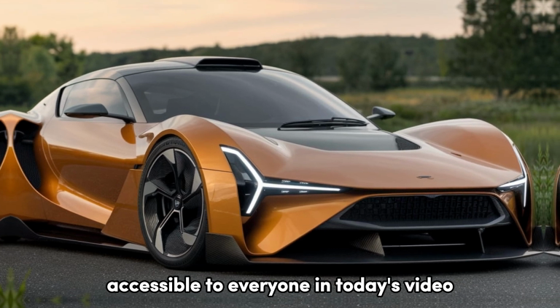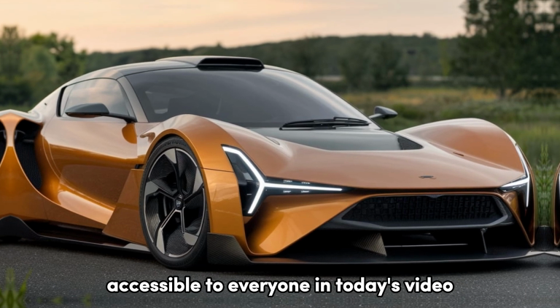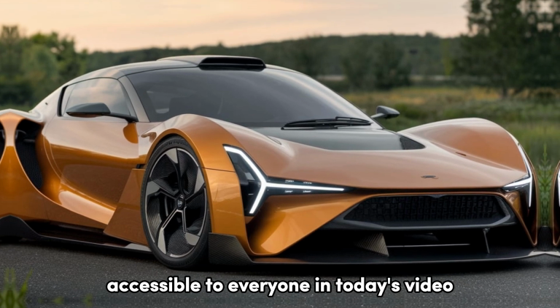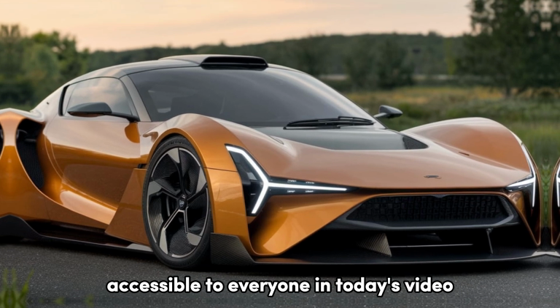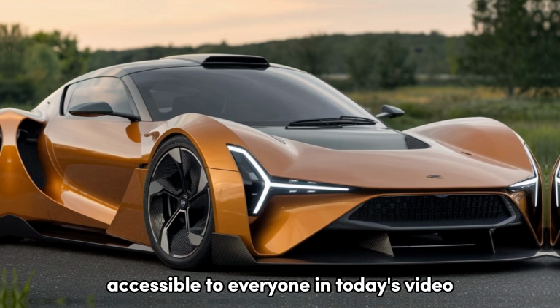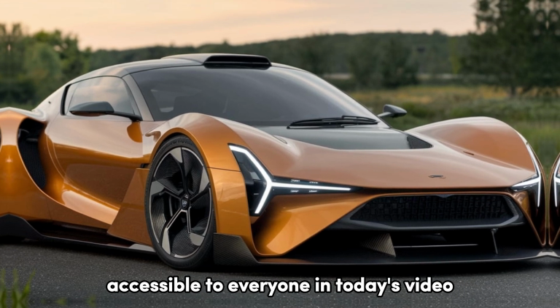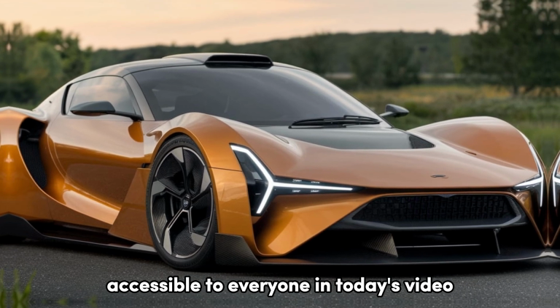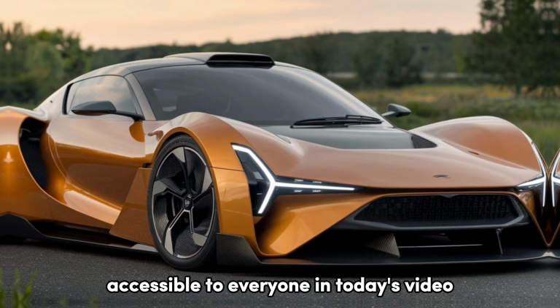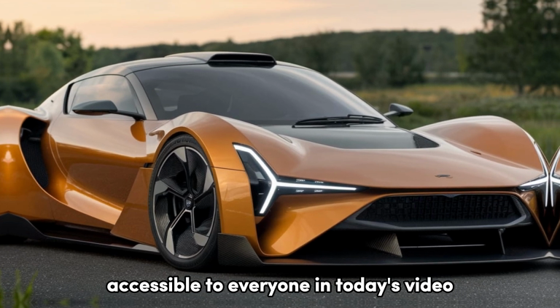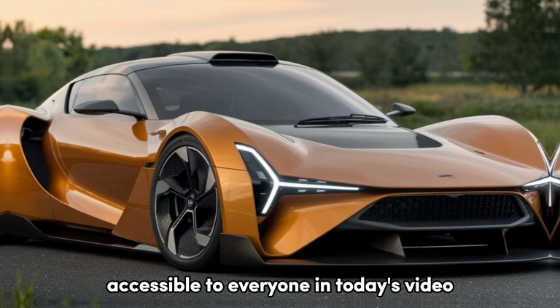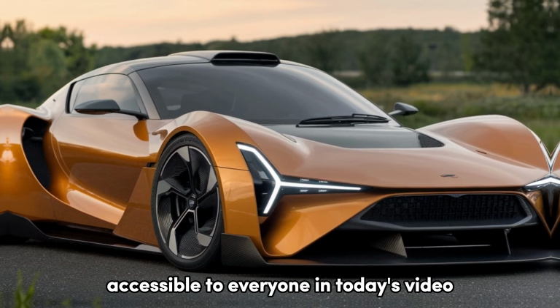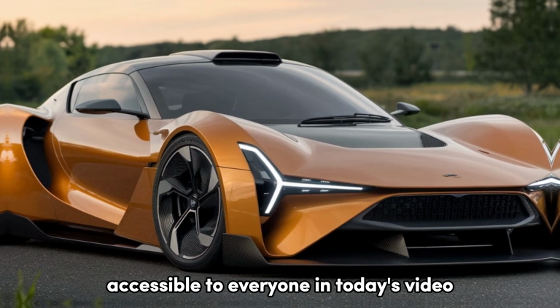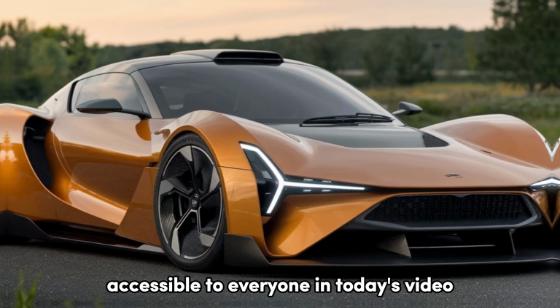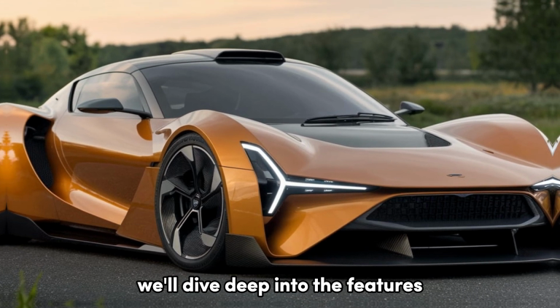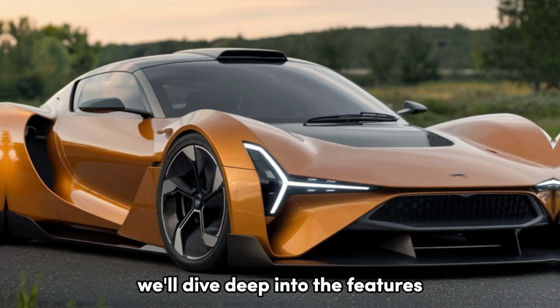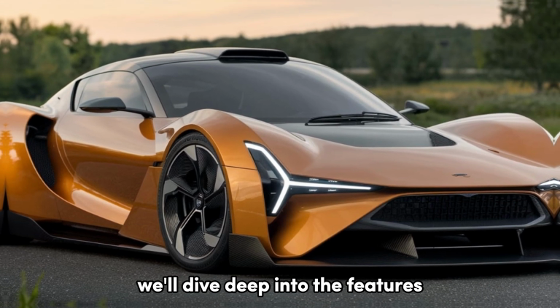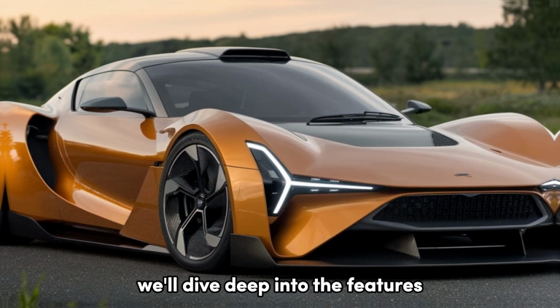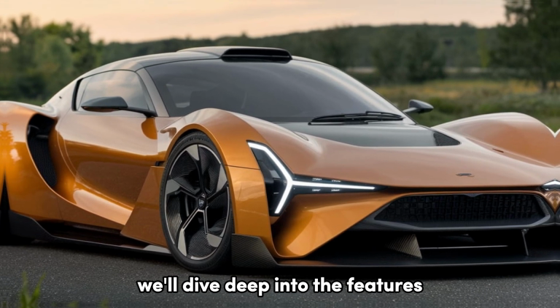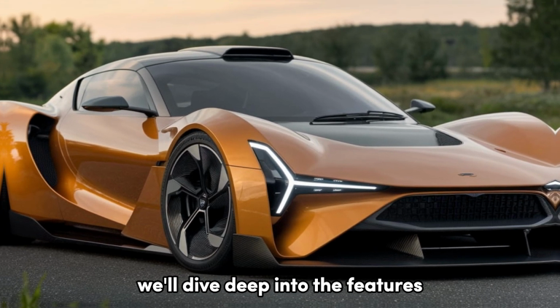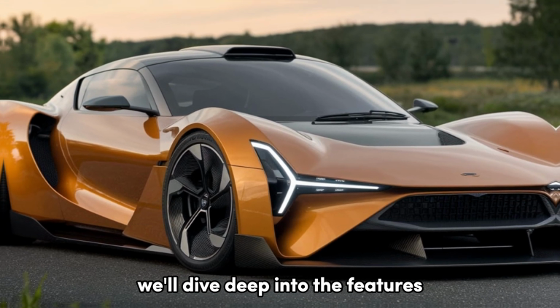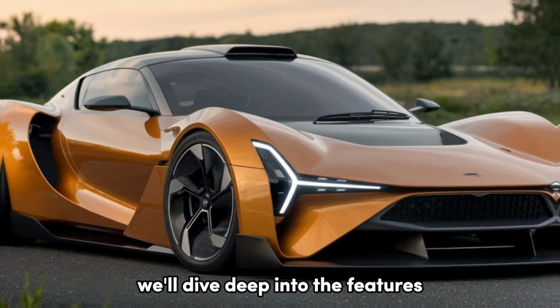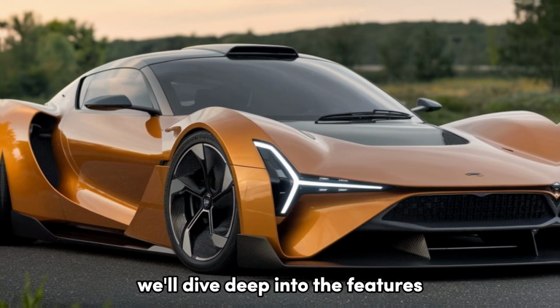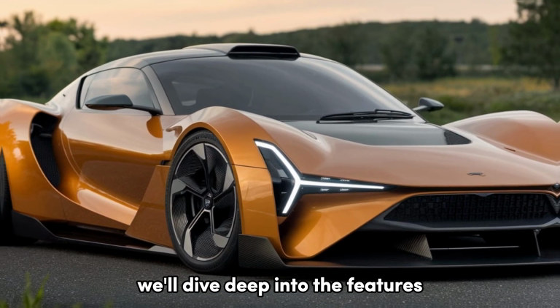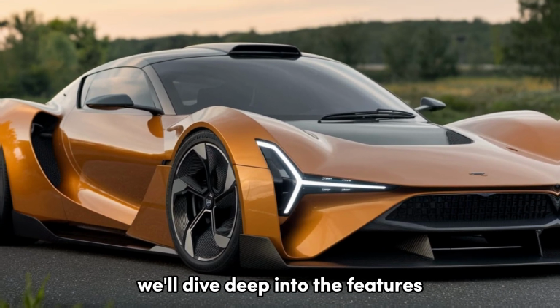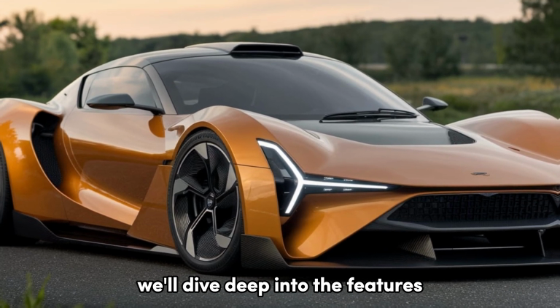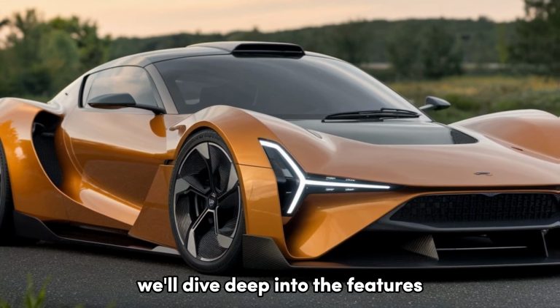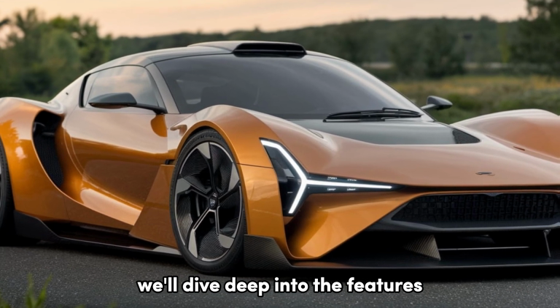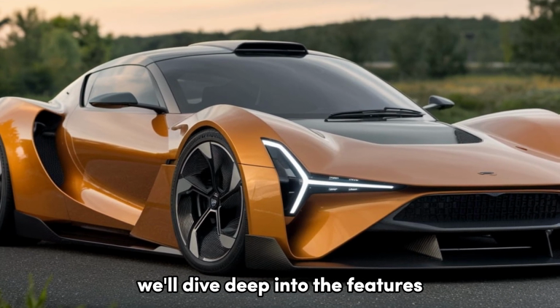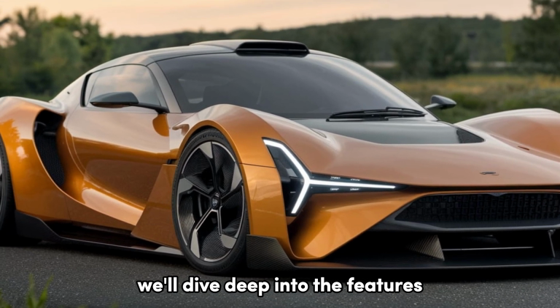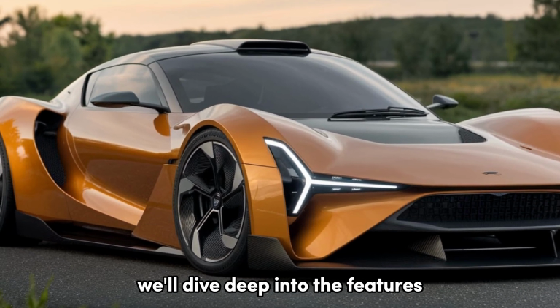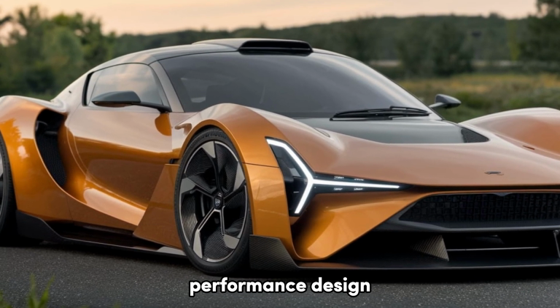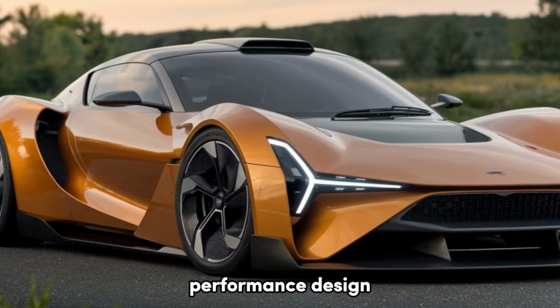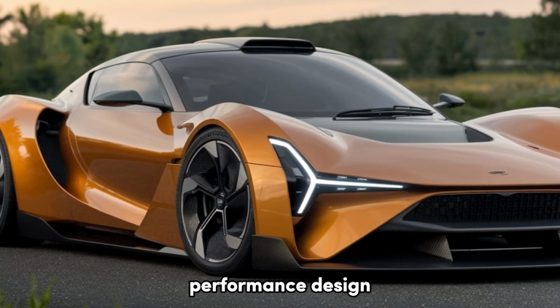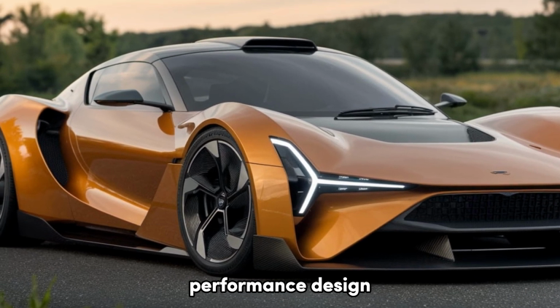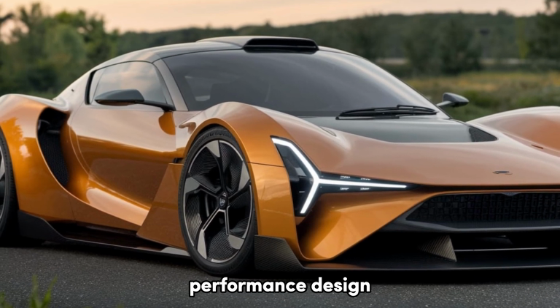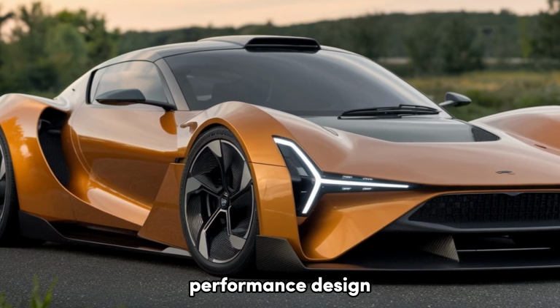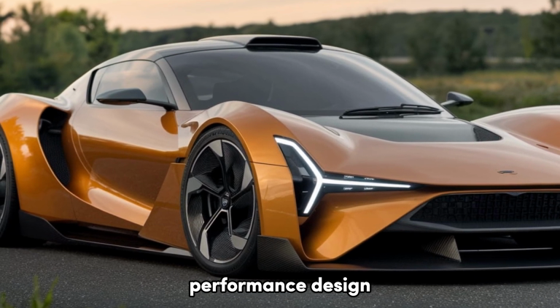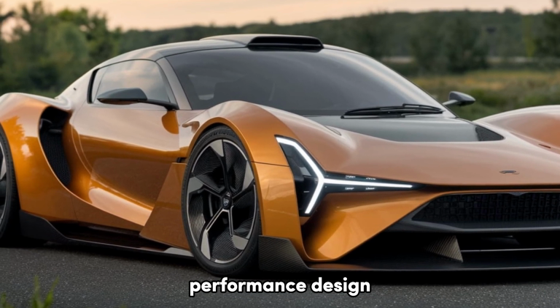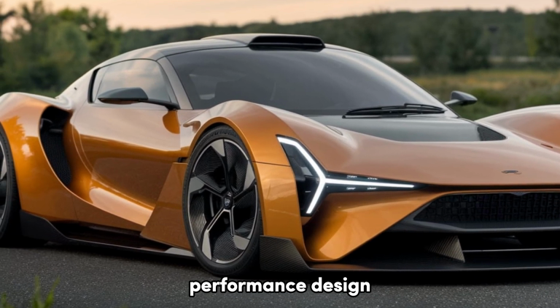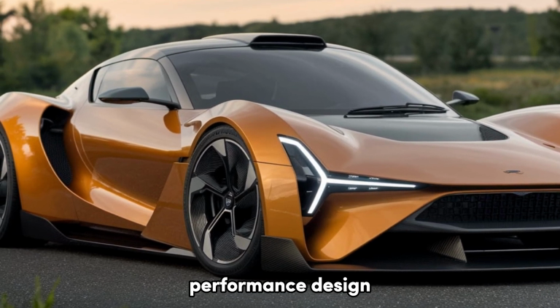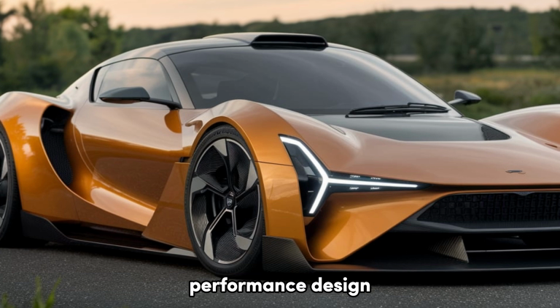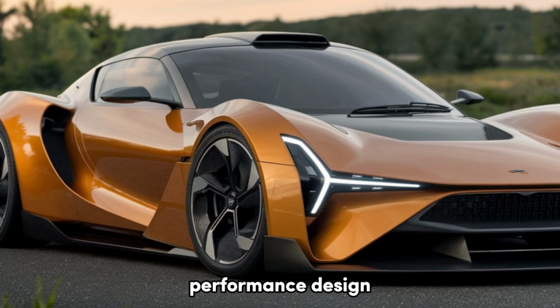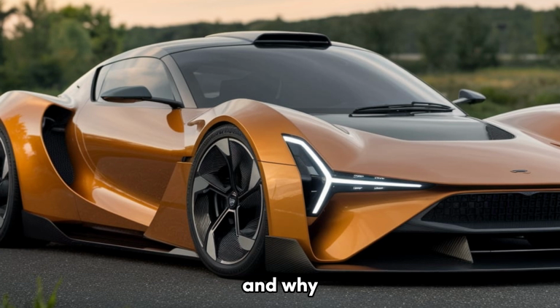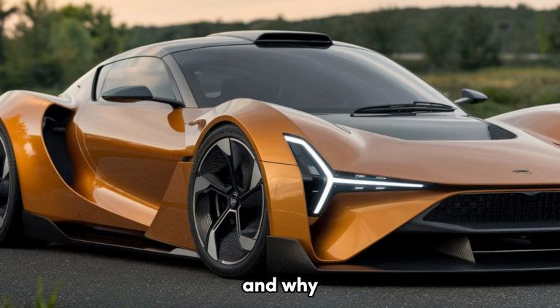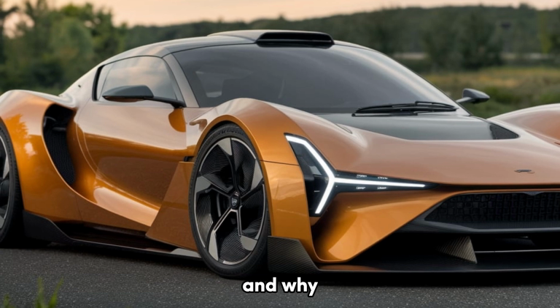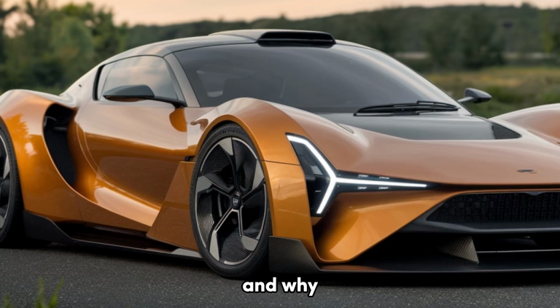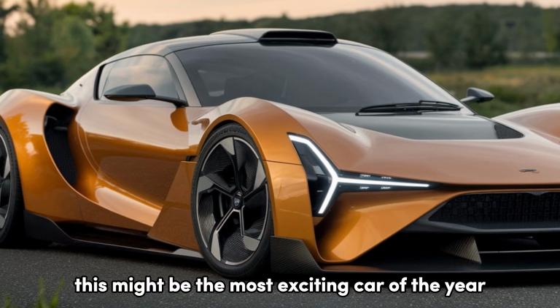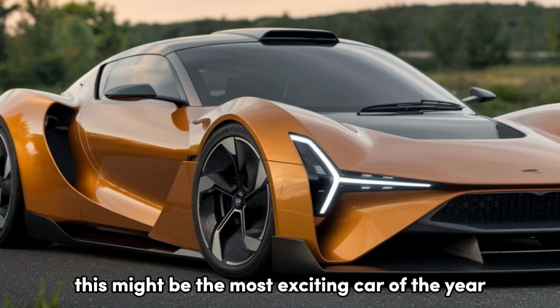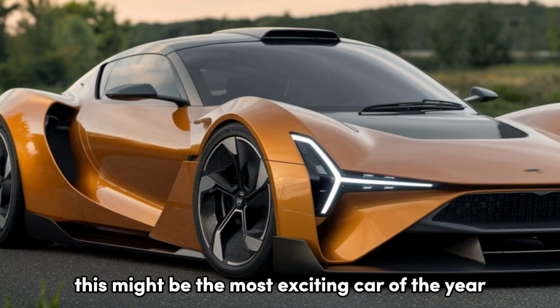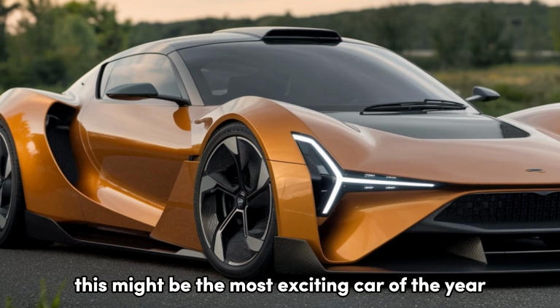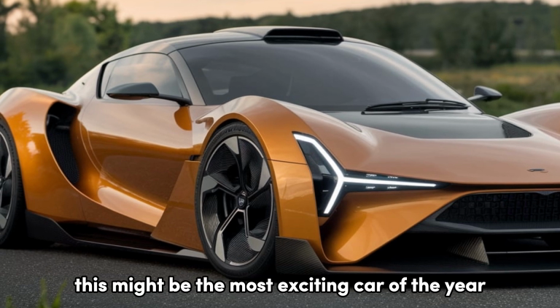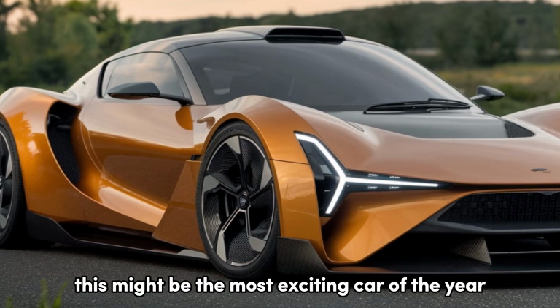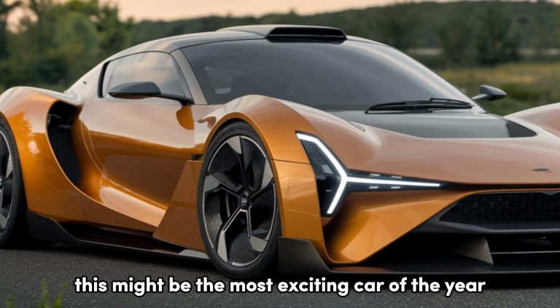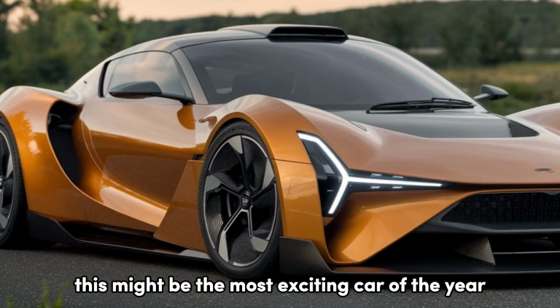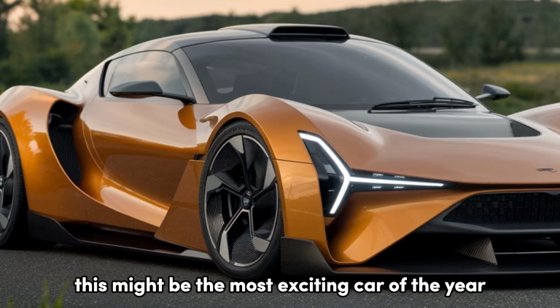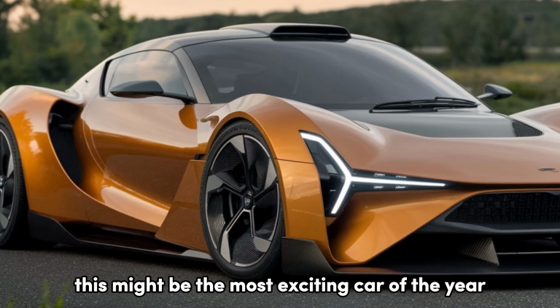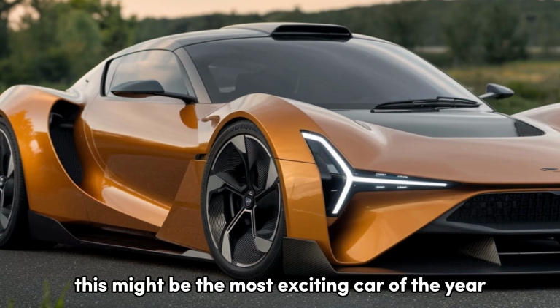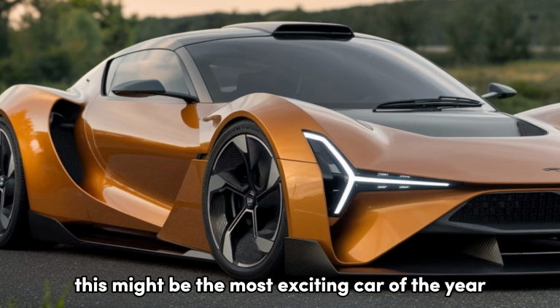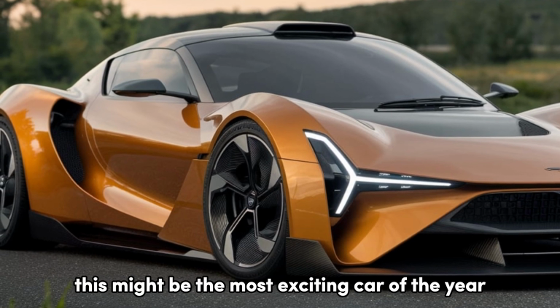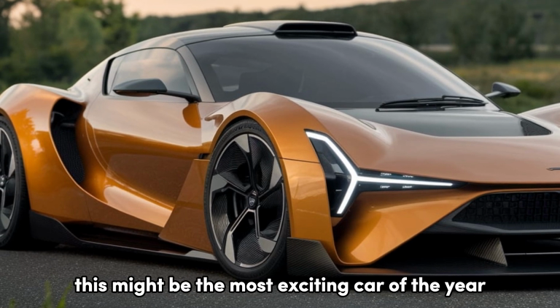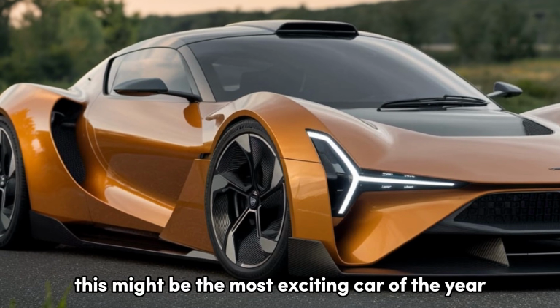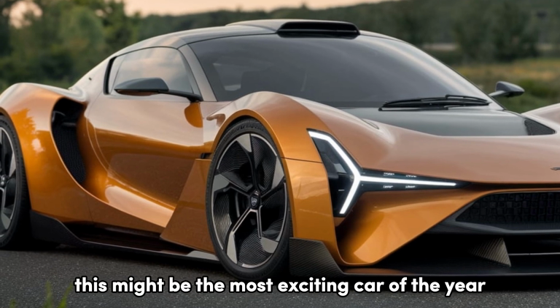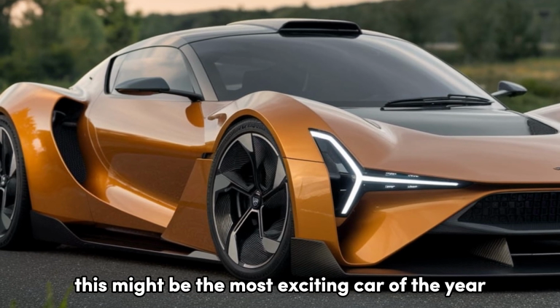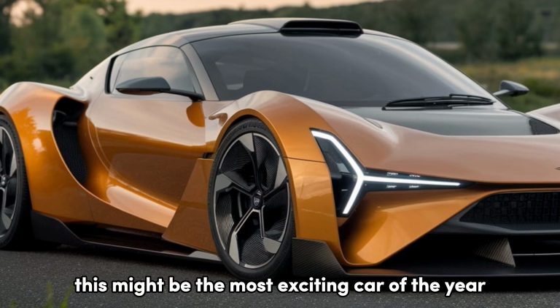In today's video, we'll dive deep into the features, performance, and design, and why this might be the most exciting car of the year.